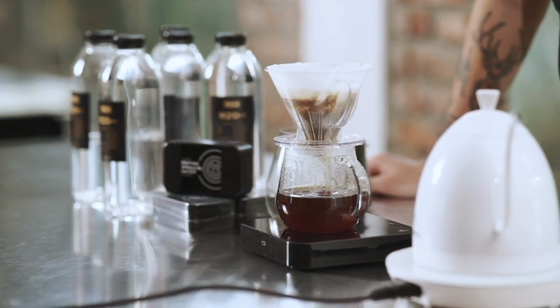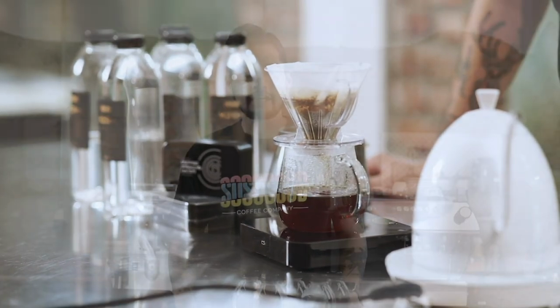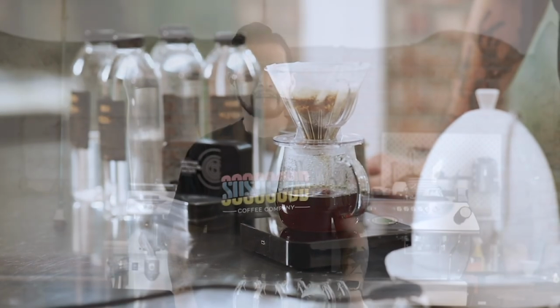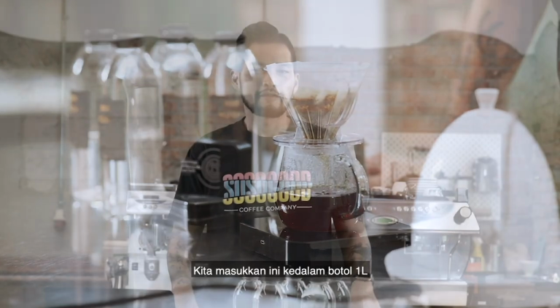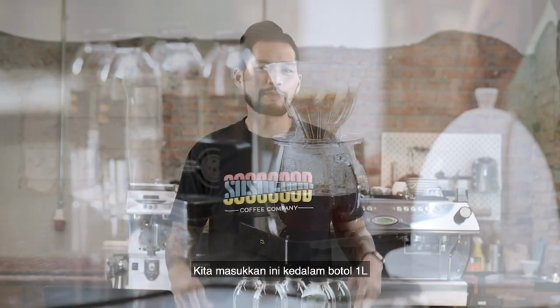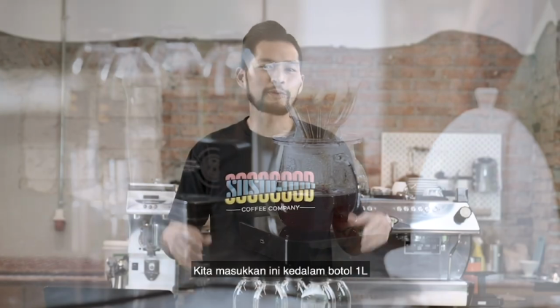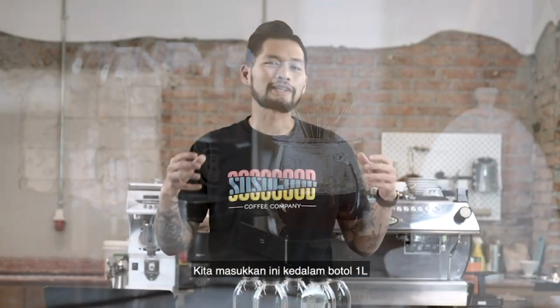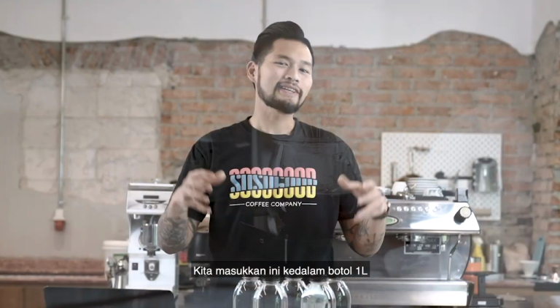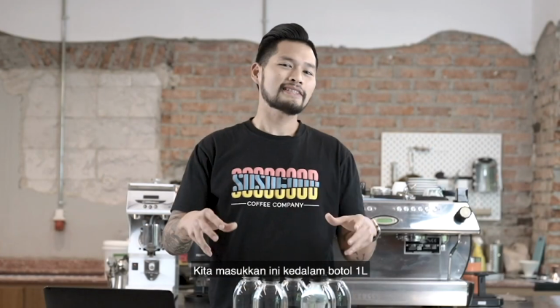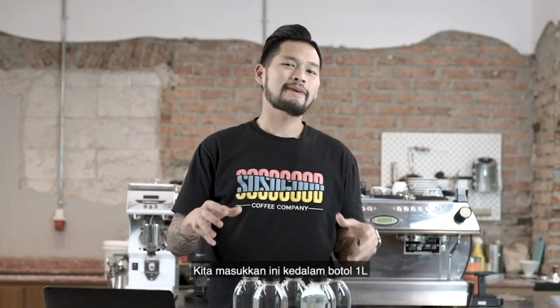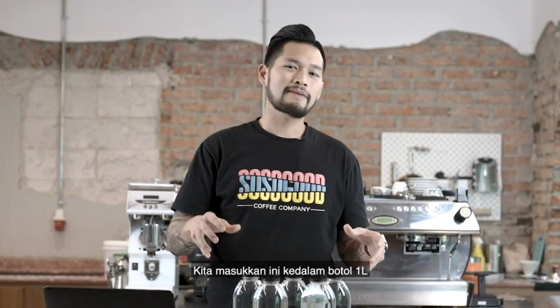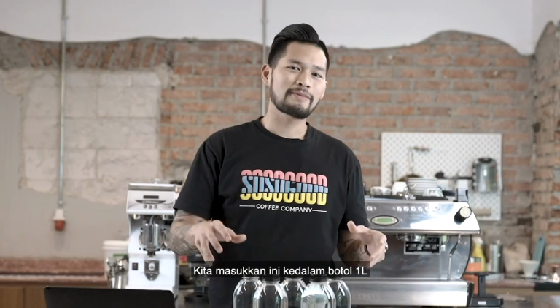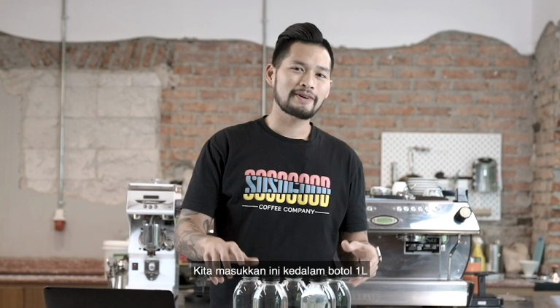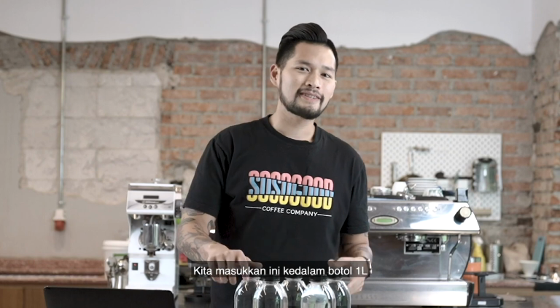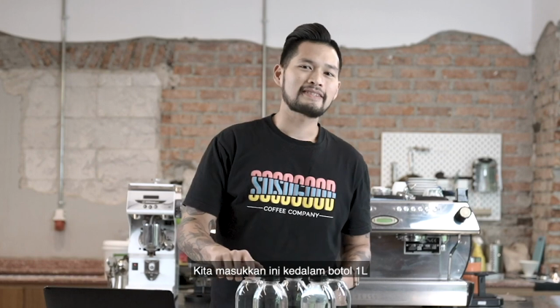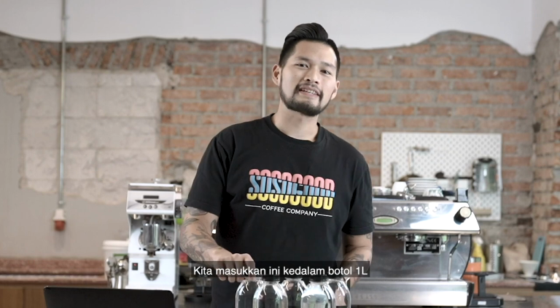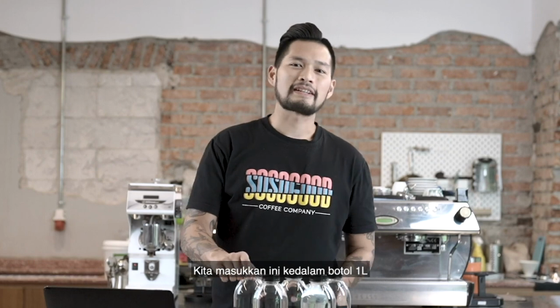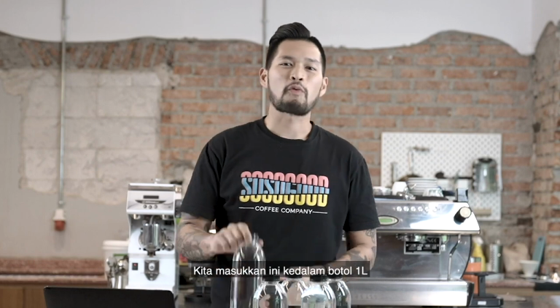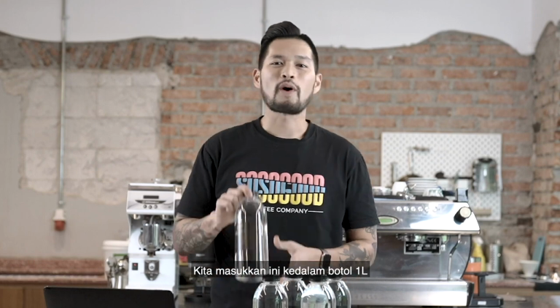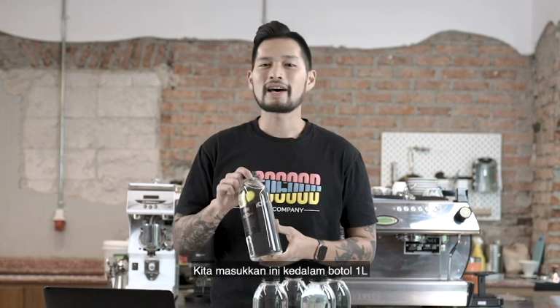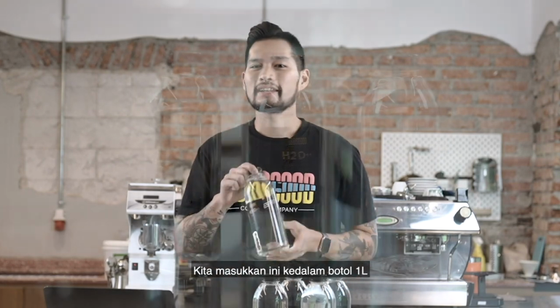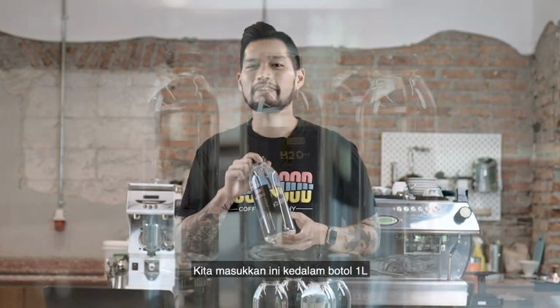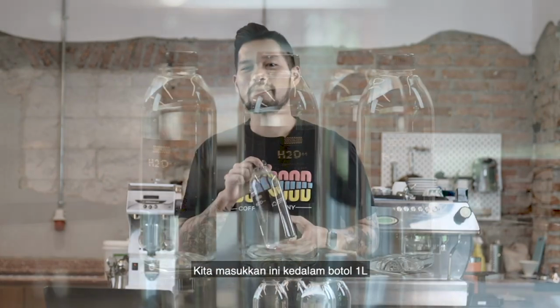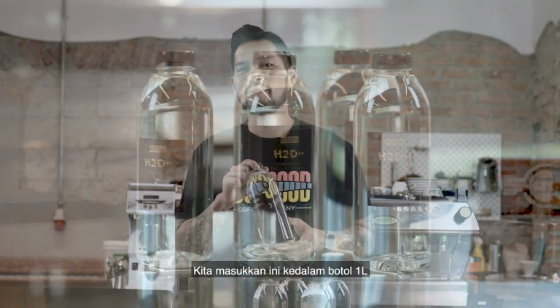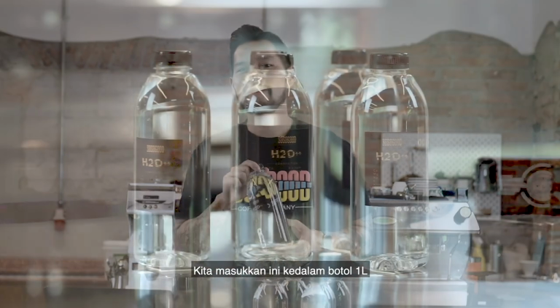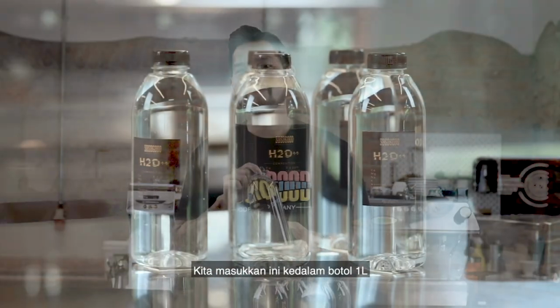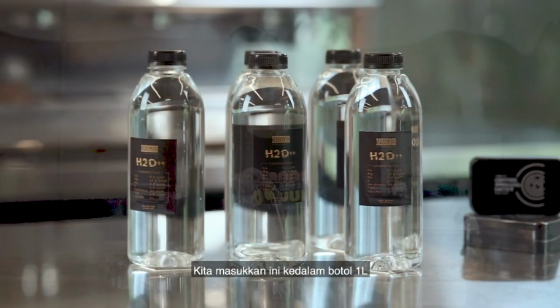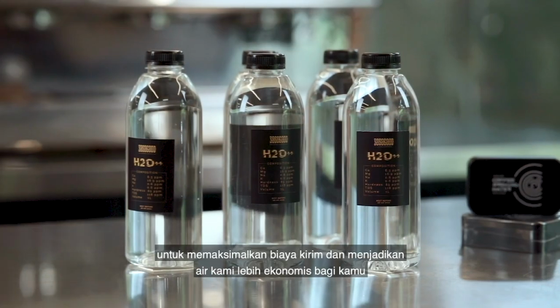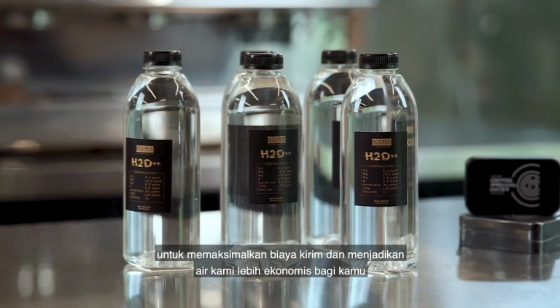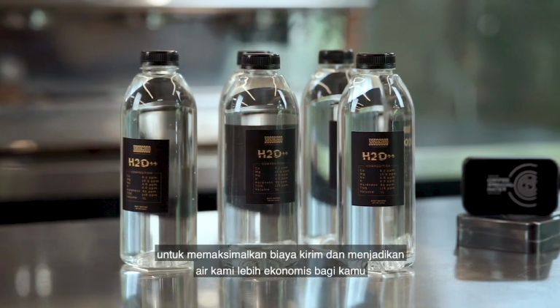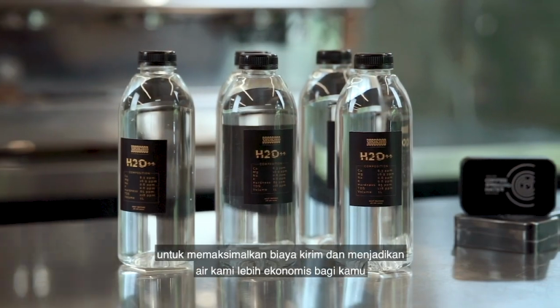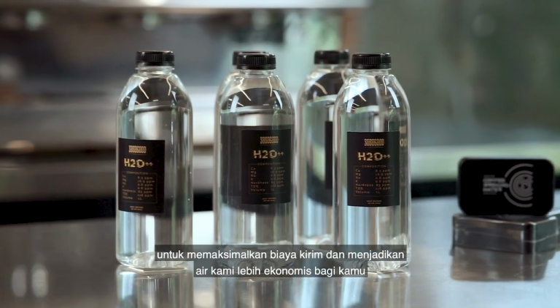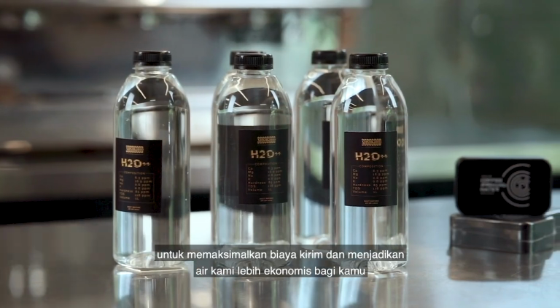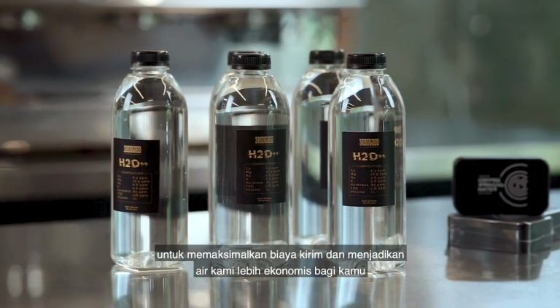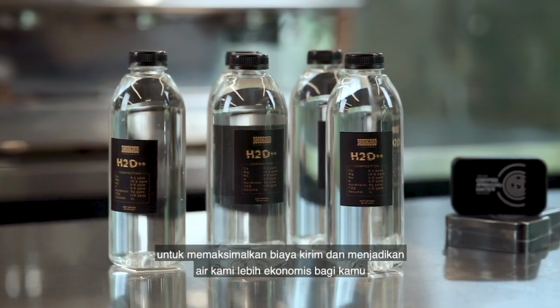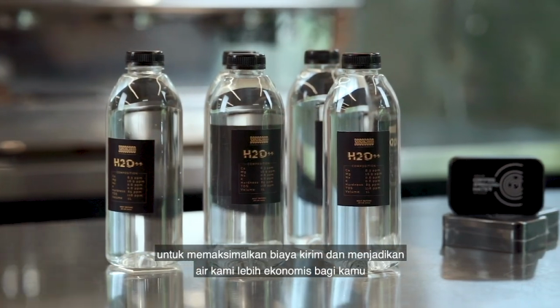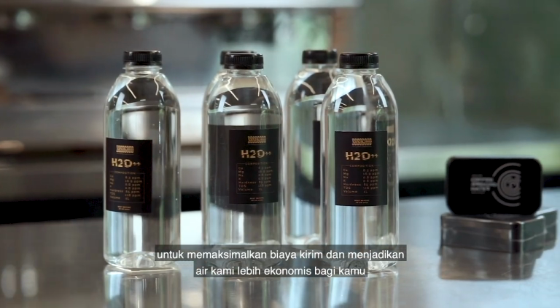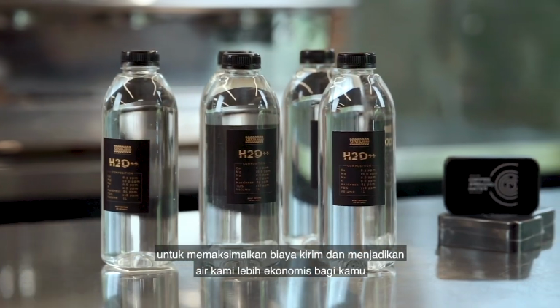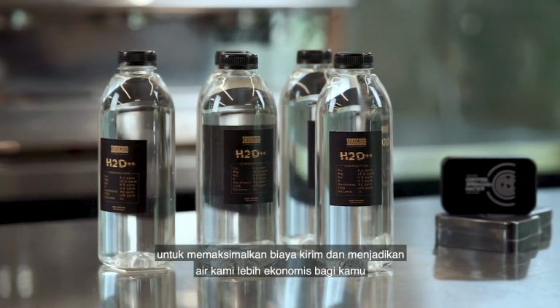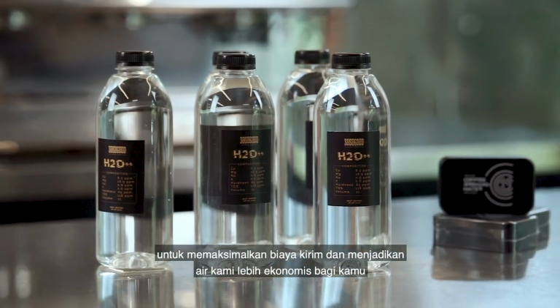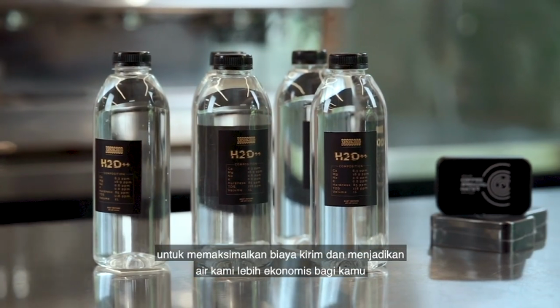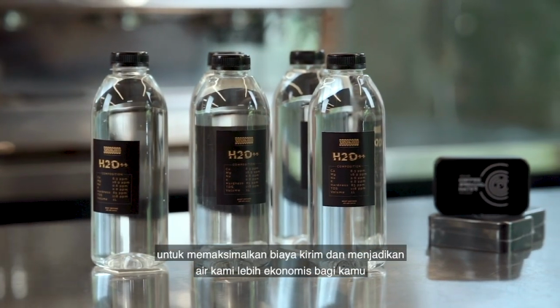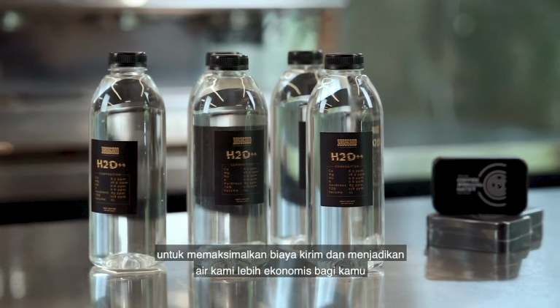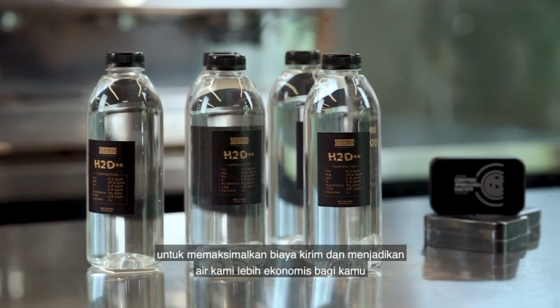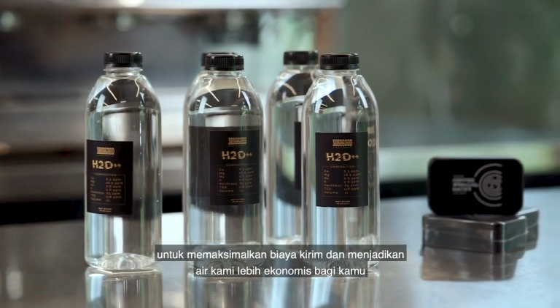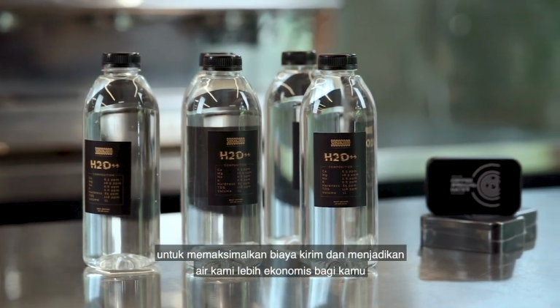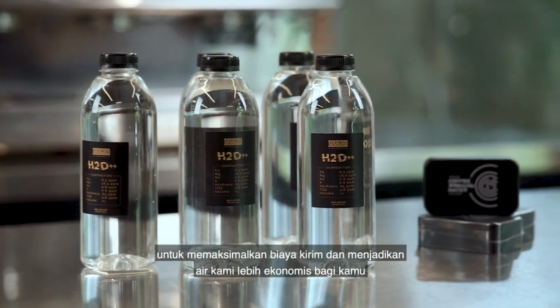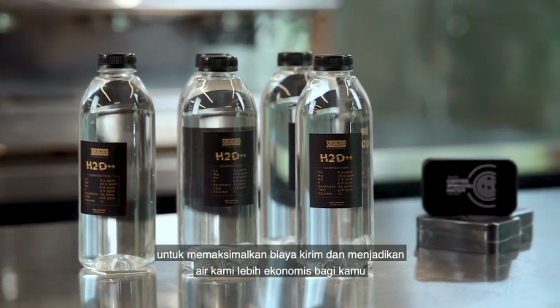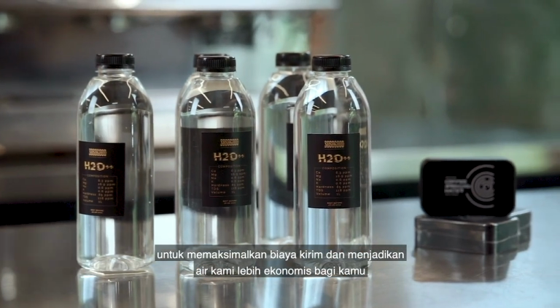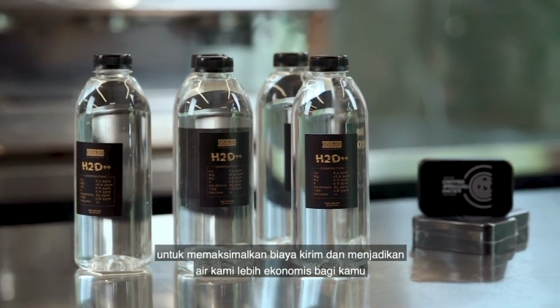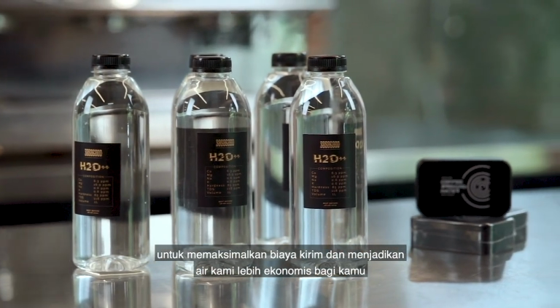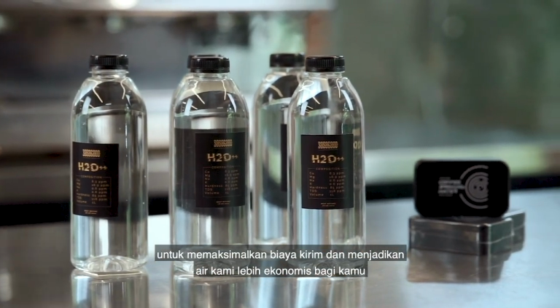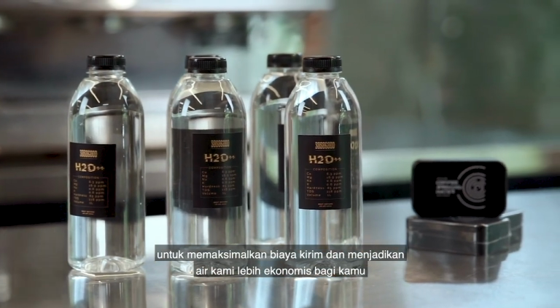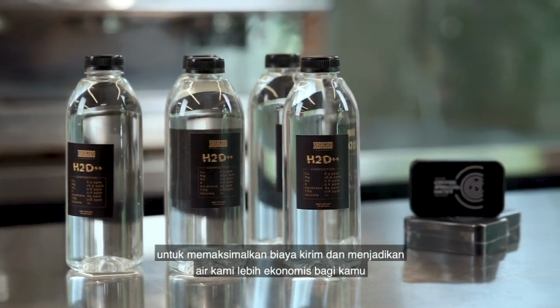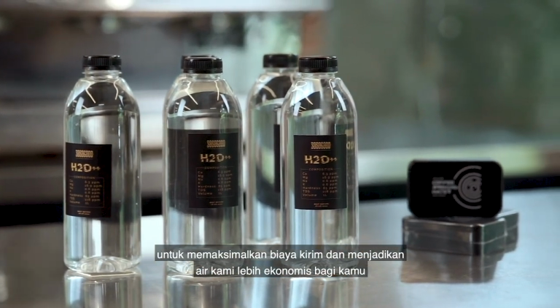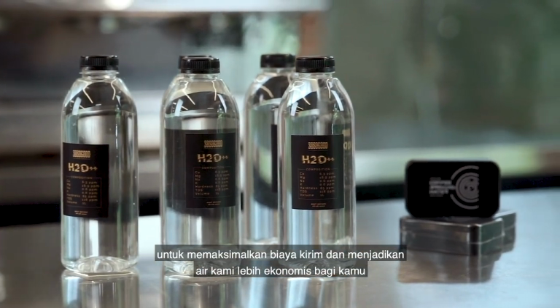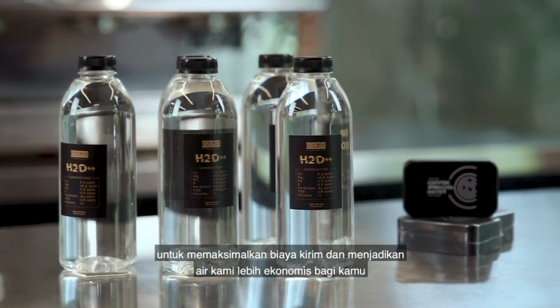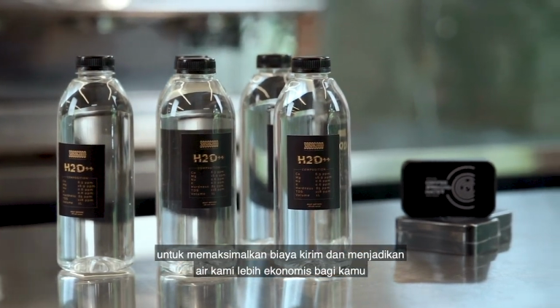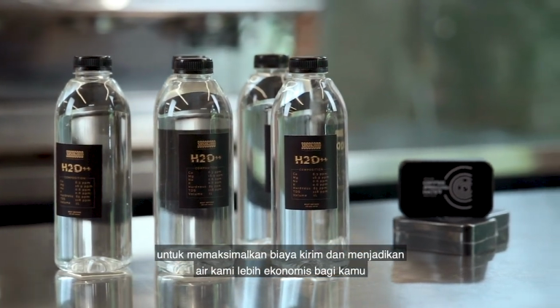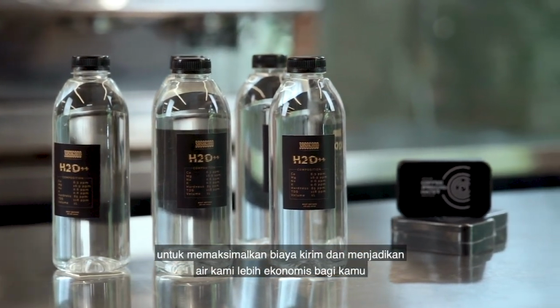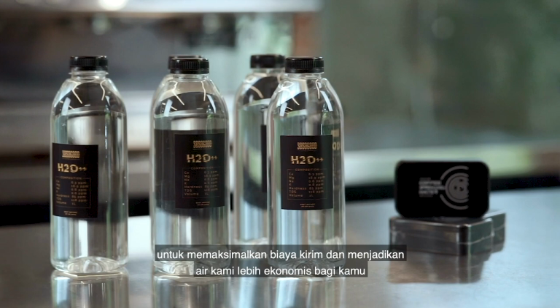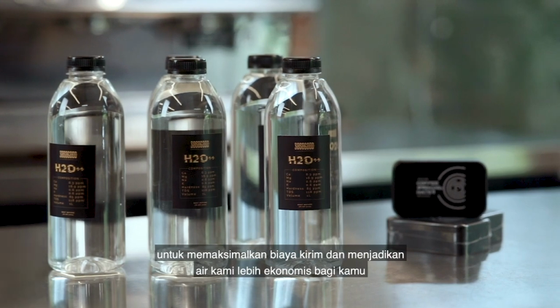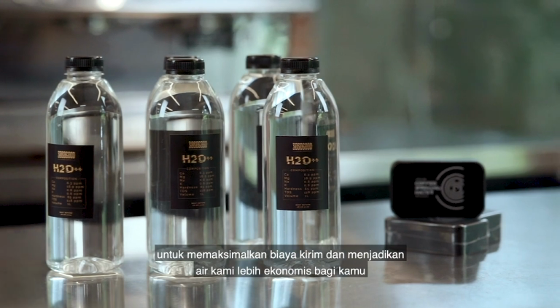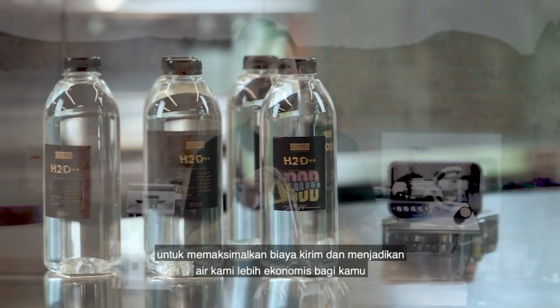We put these bad boys in a one liter bottle to maximize shipping costs and make our water more economical for you.